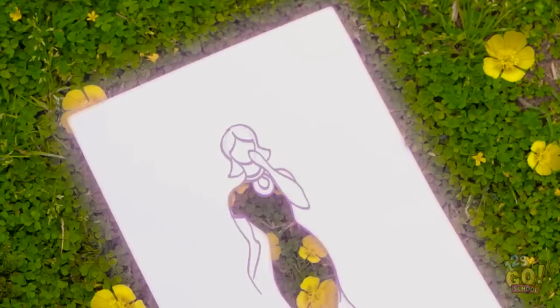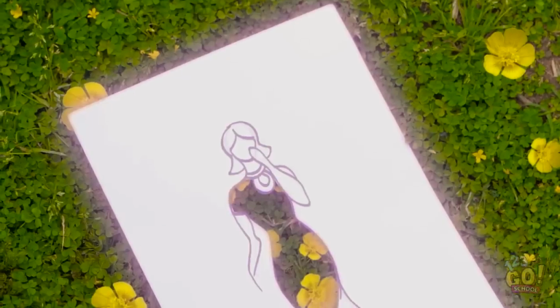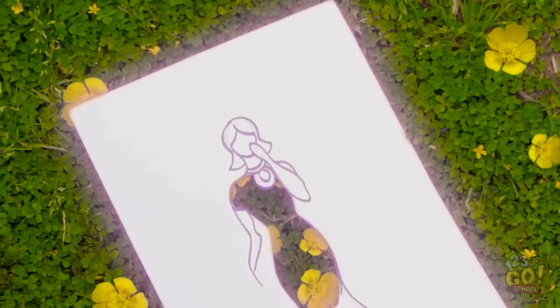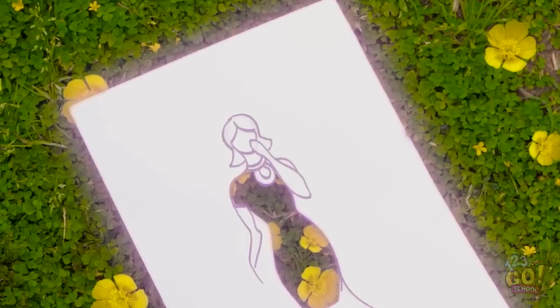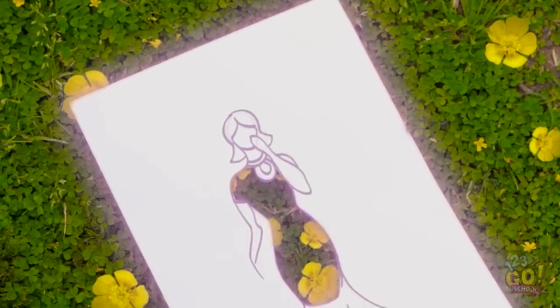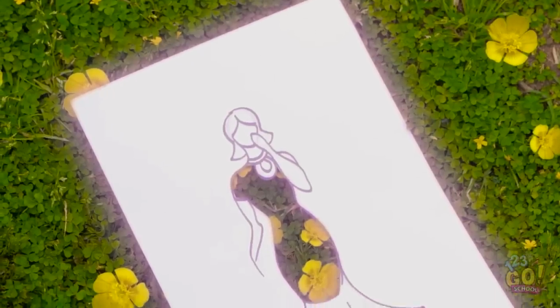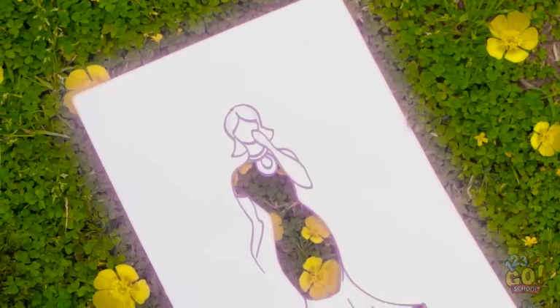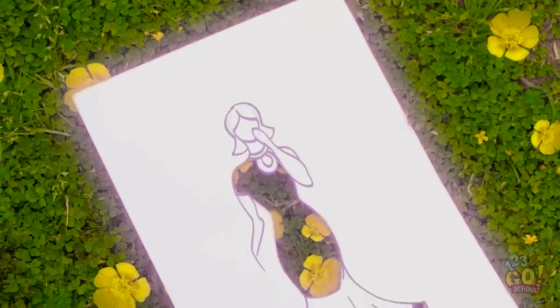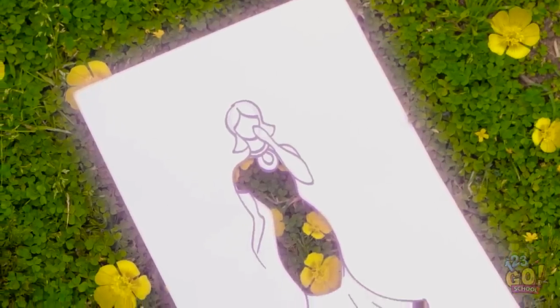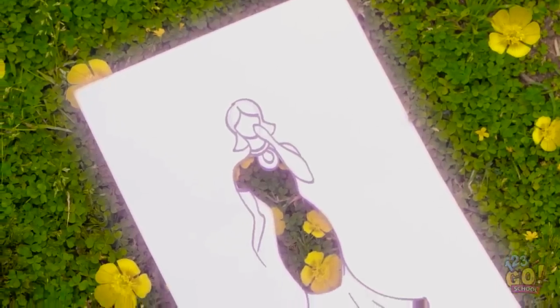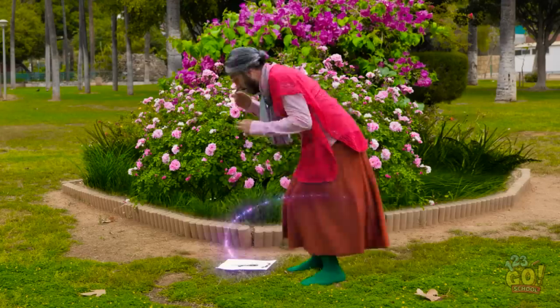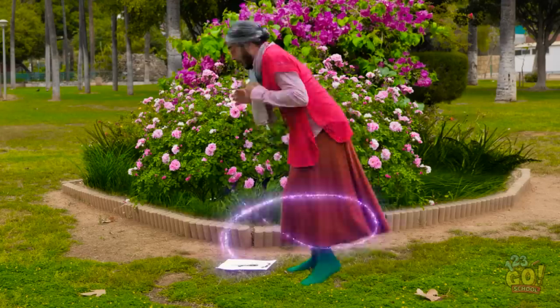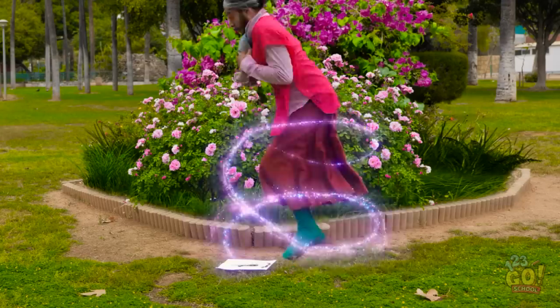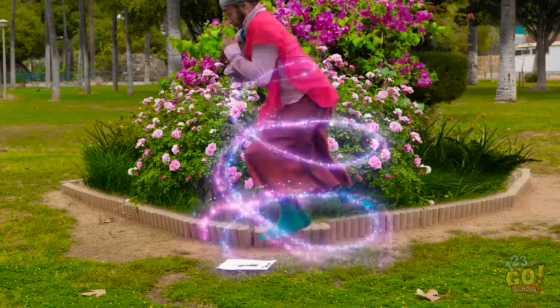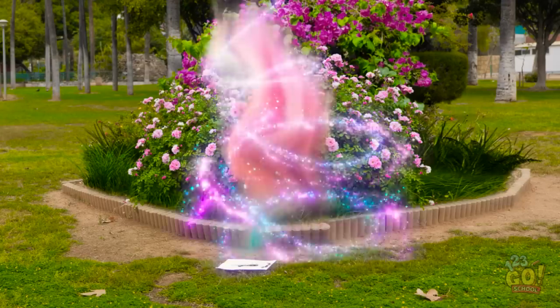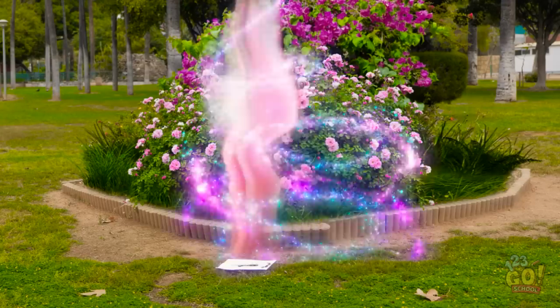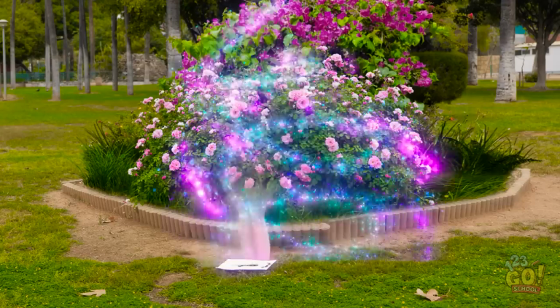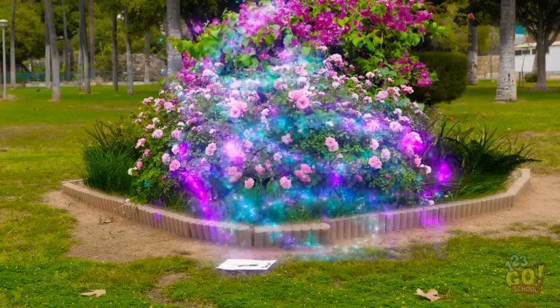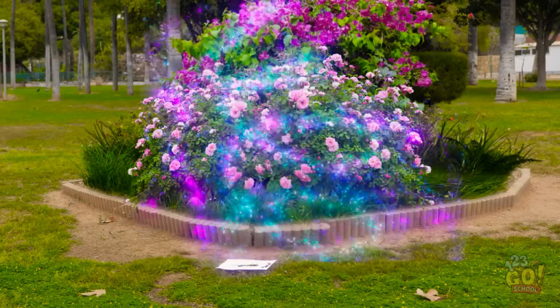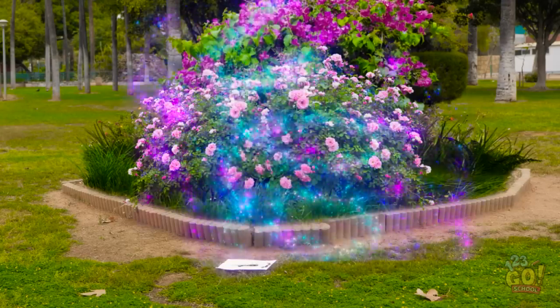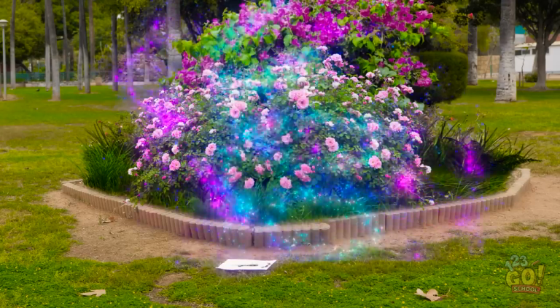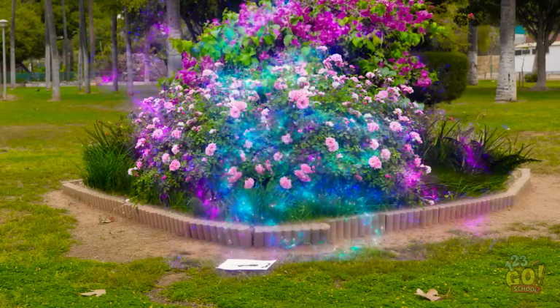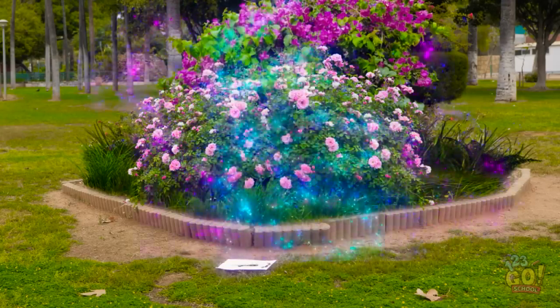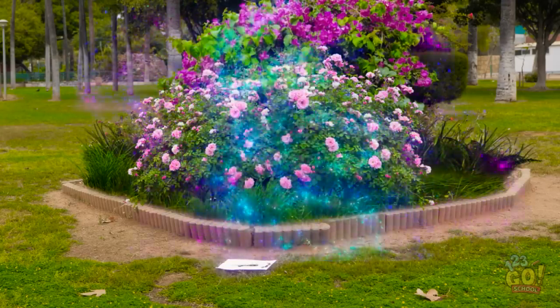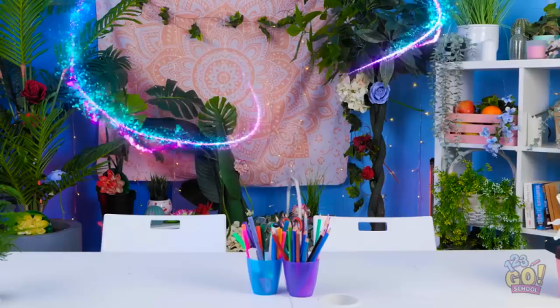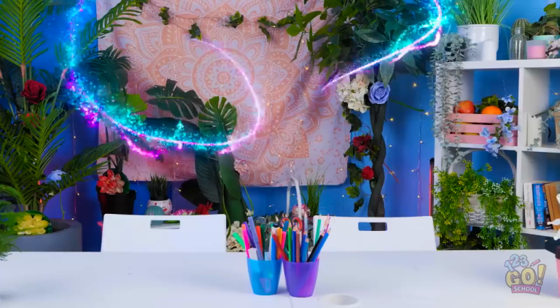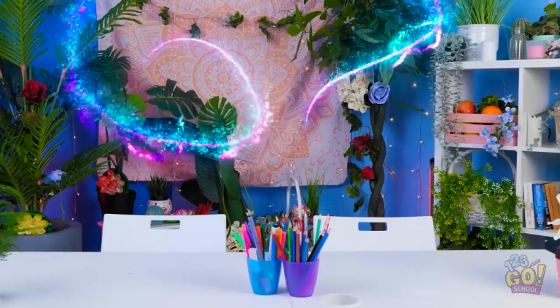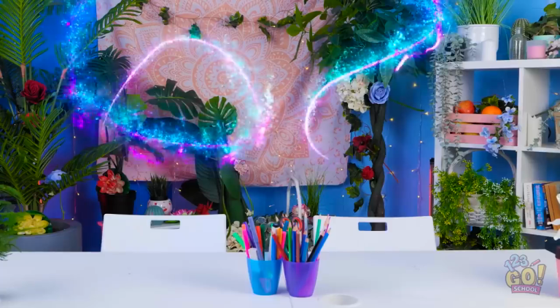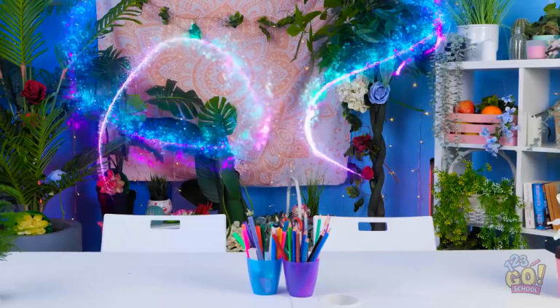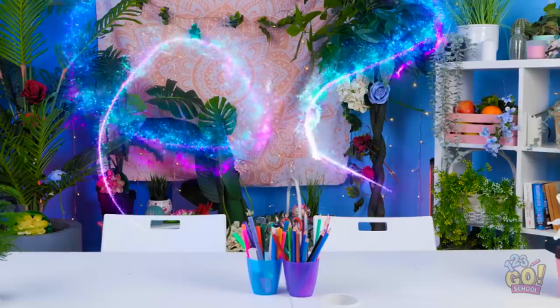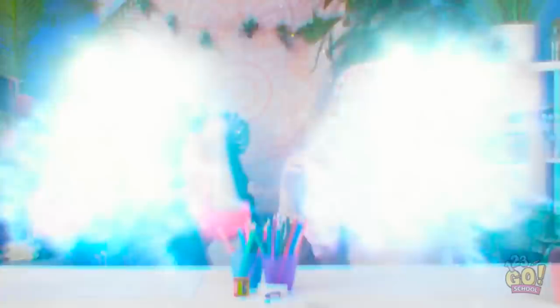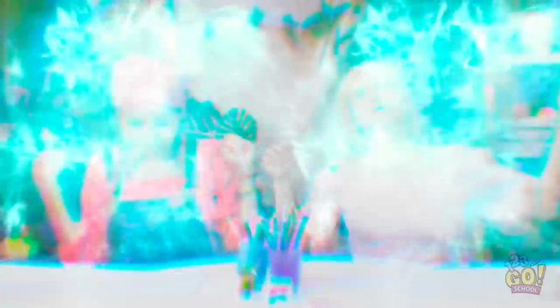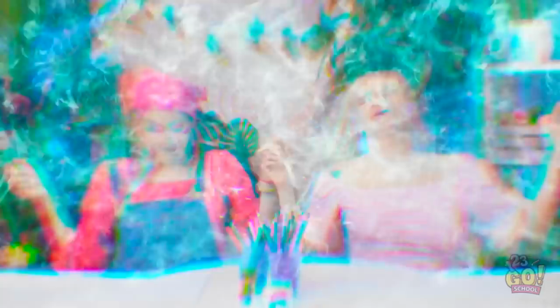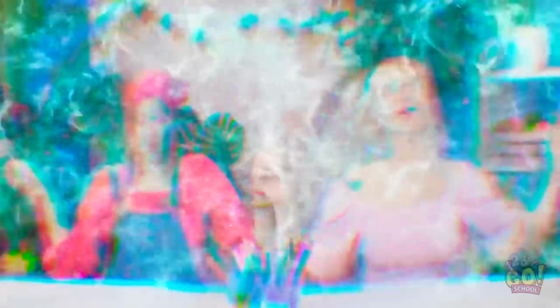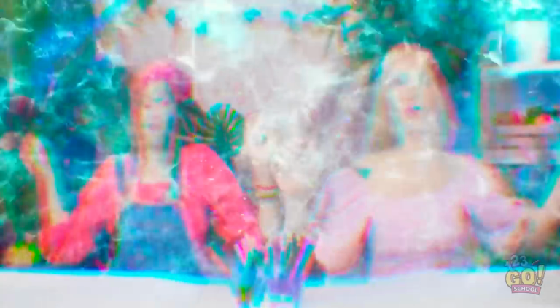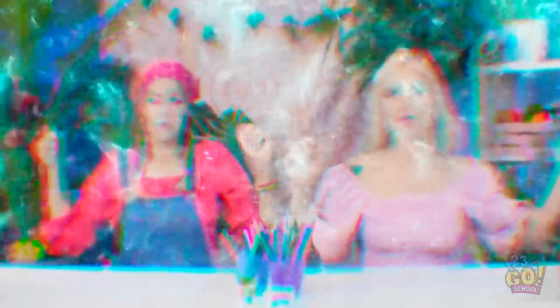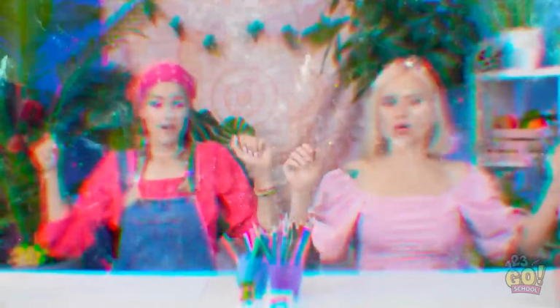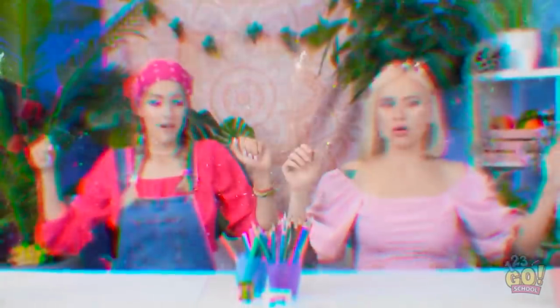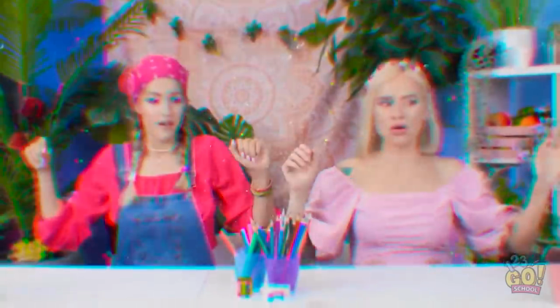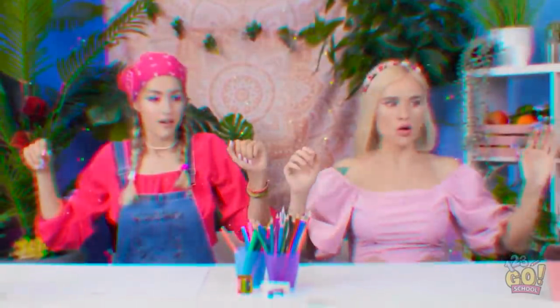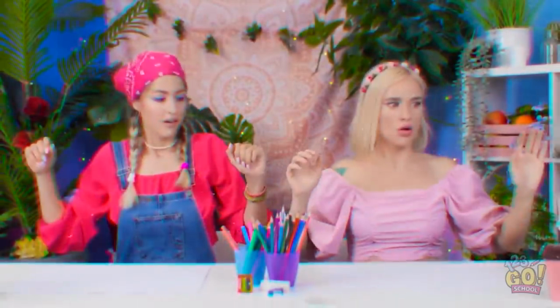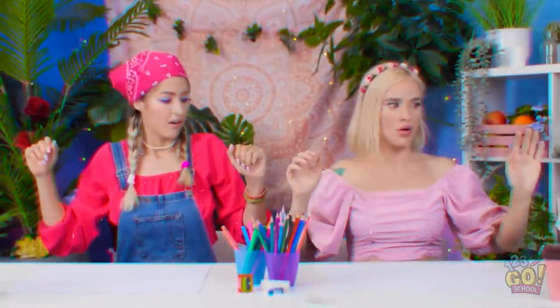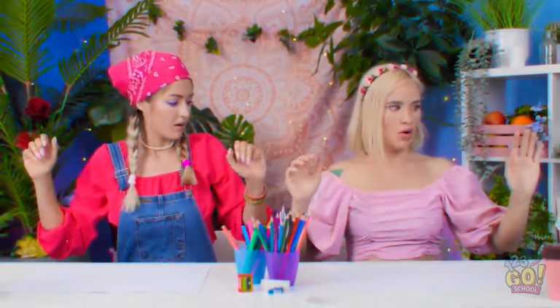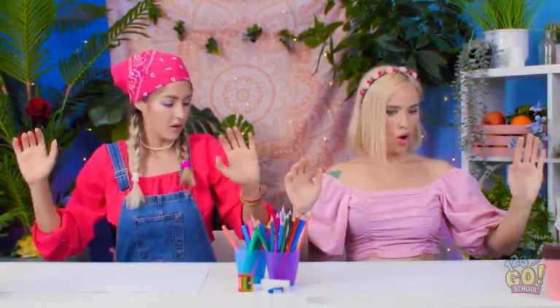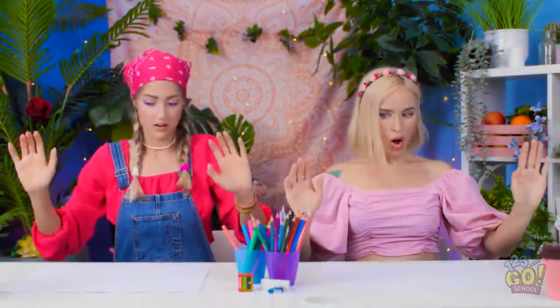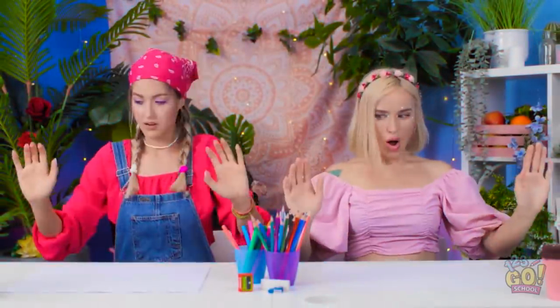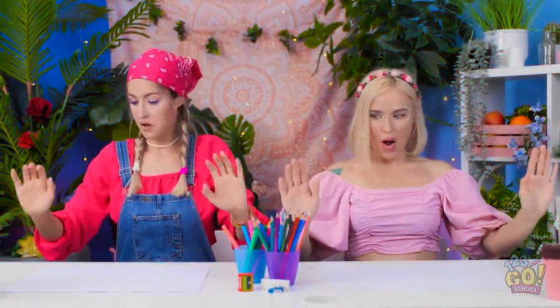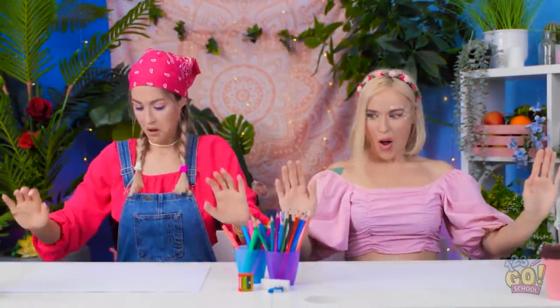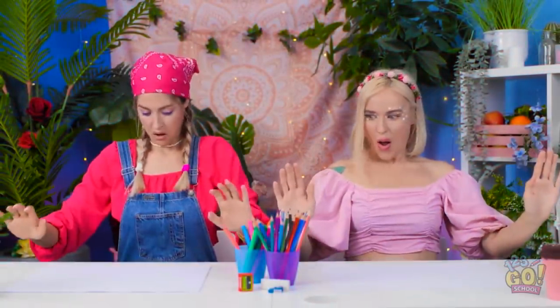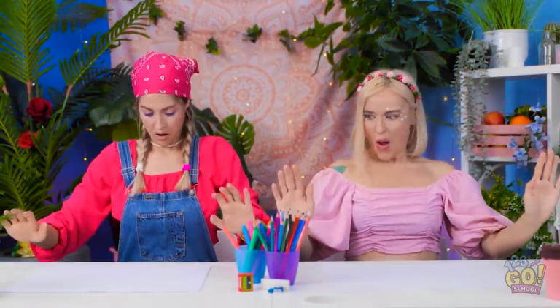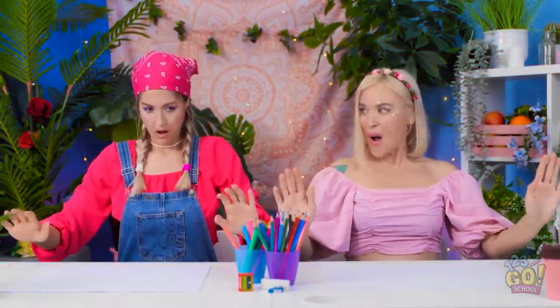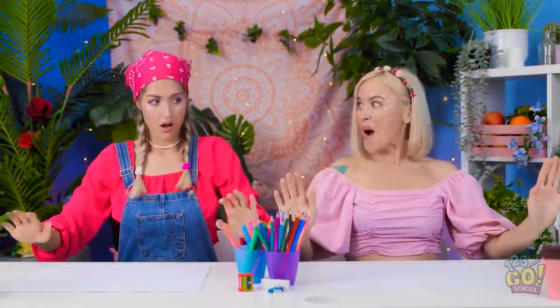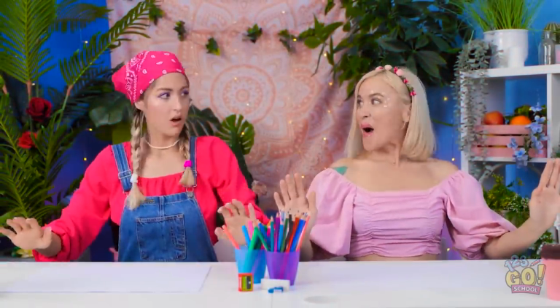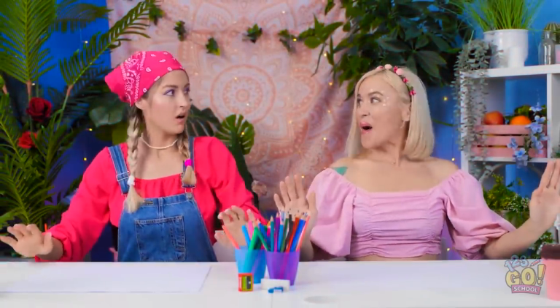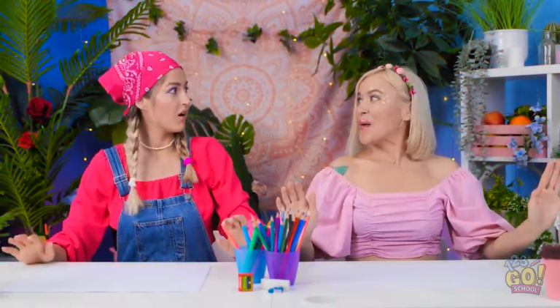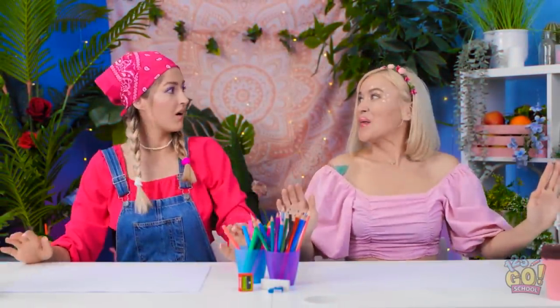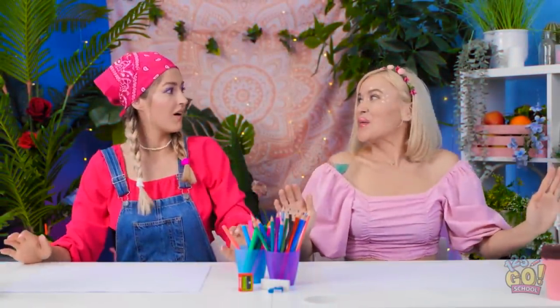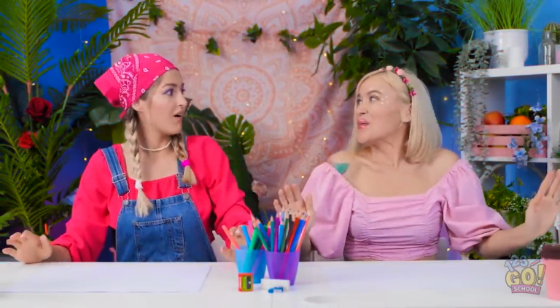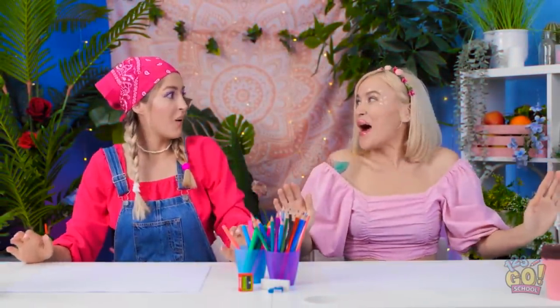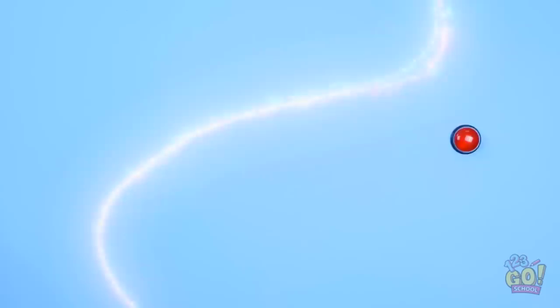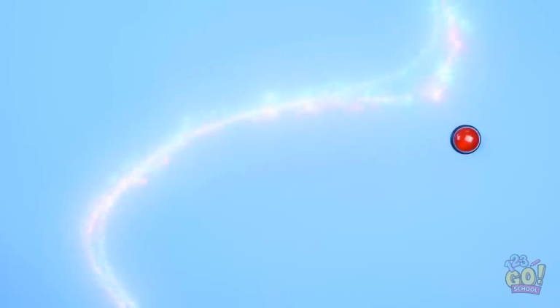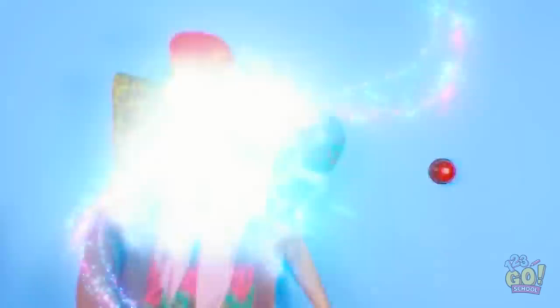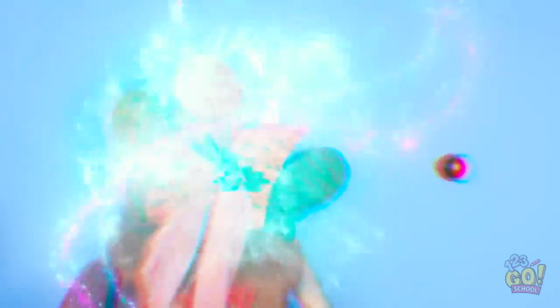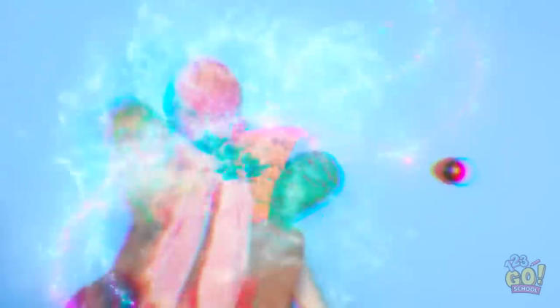What's this on the ground? Here I go! Whoa! Looks like we've been transported into a challenge!